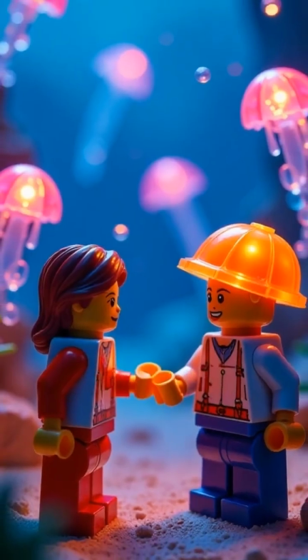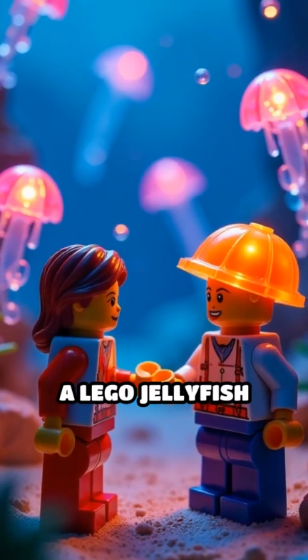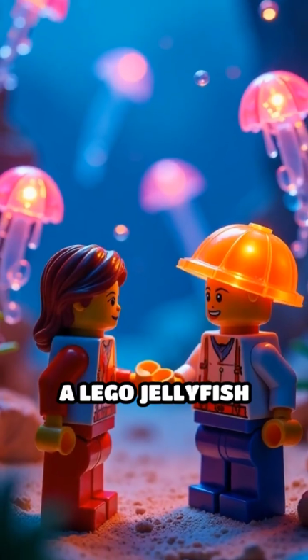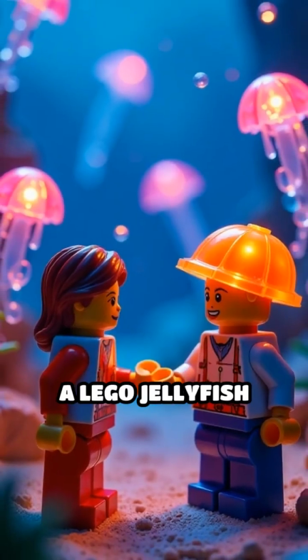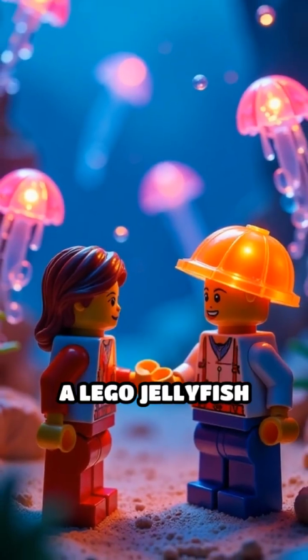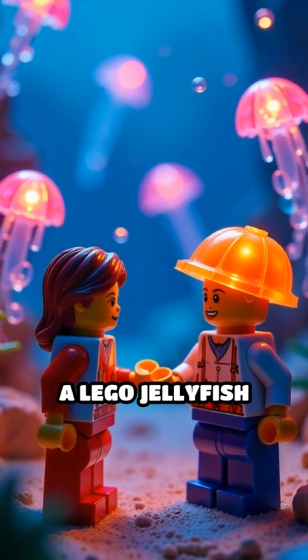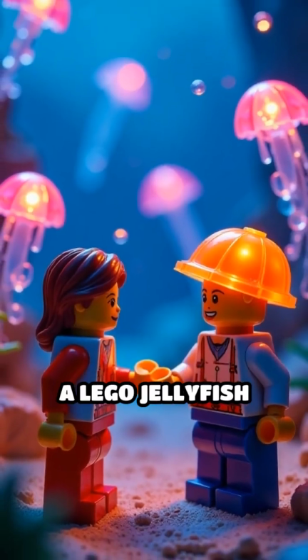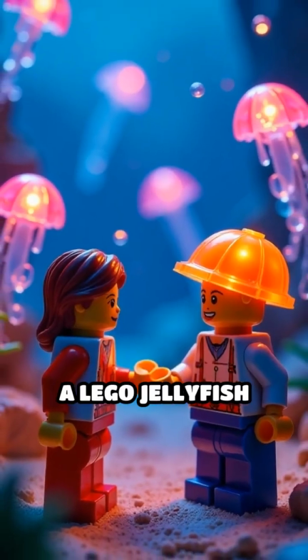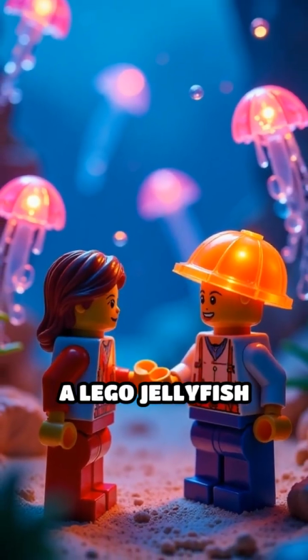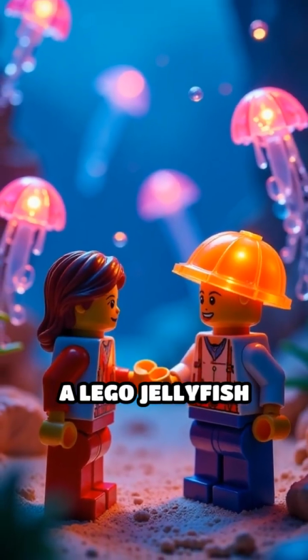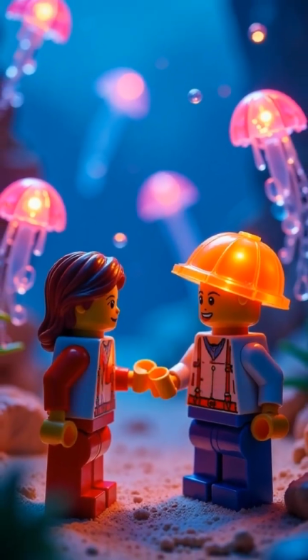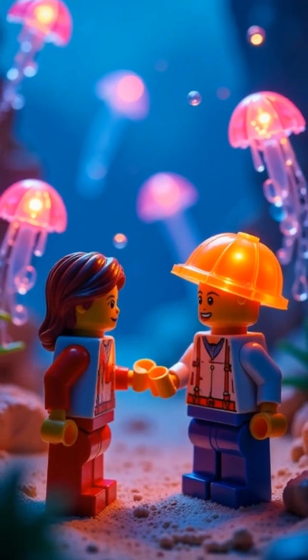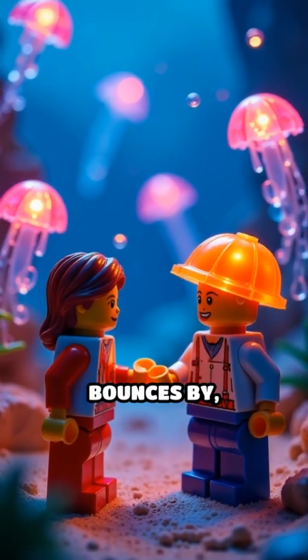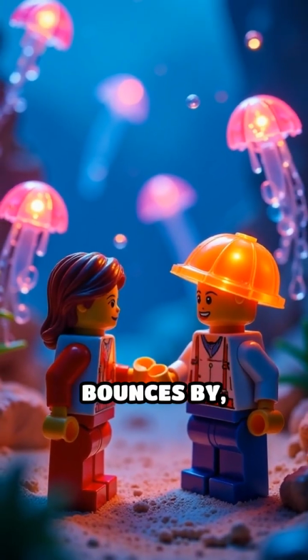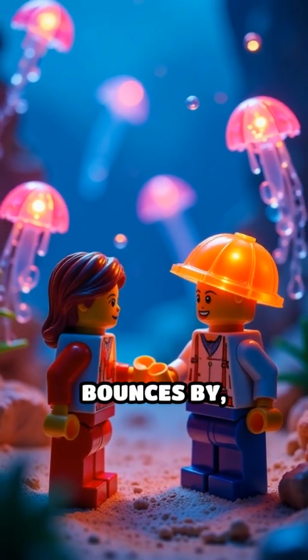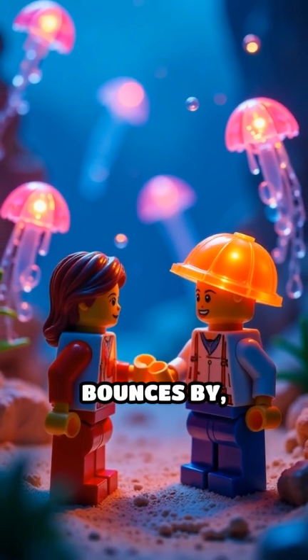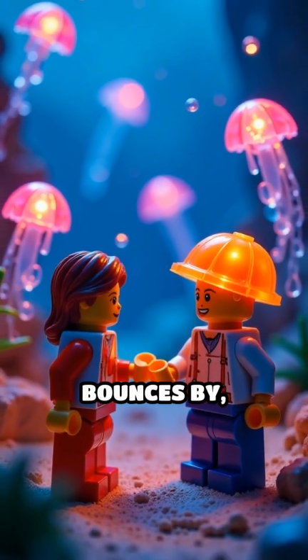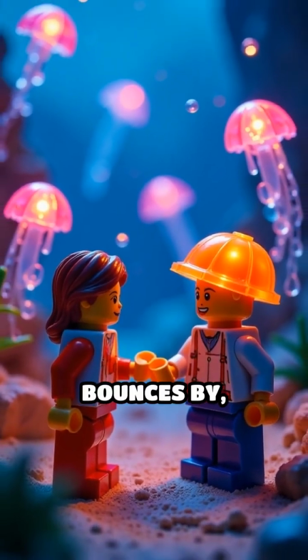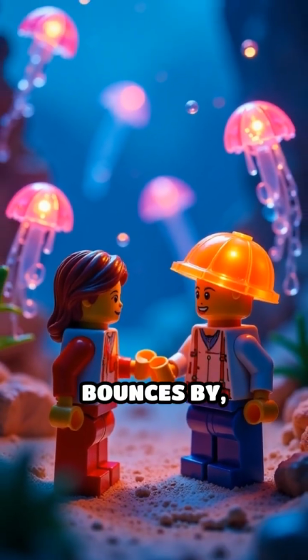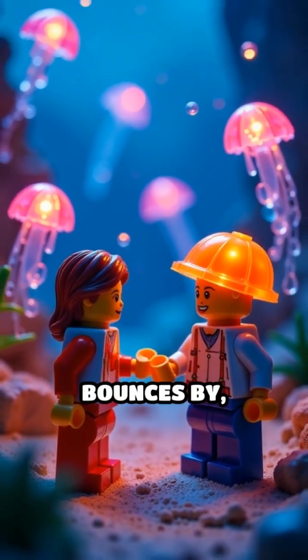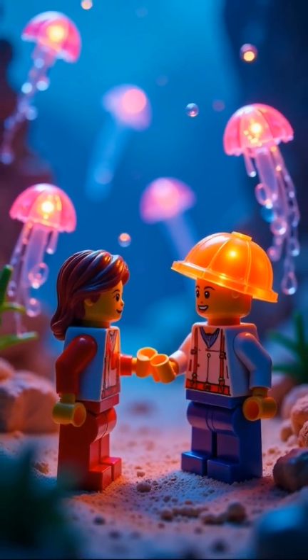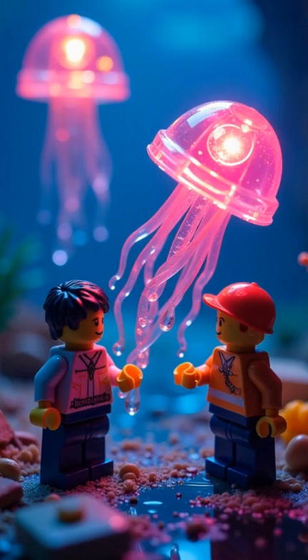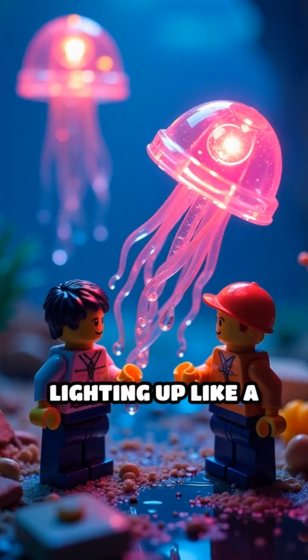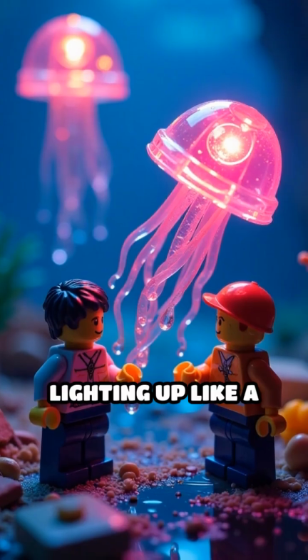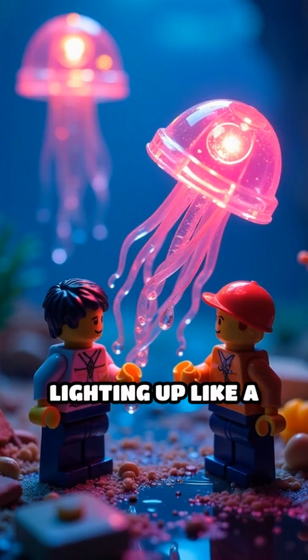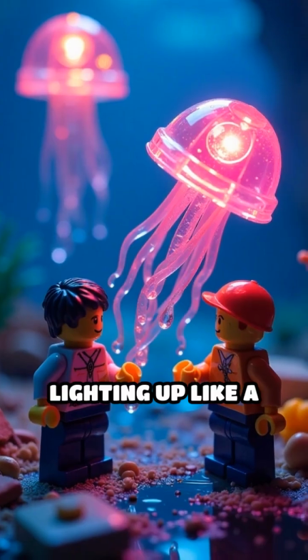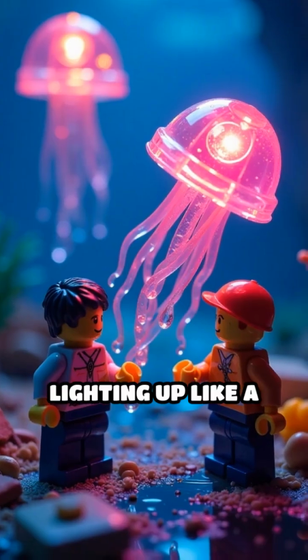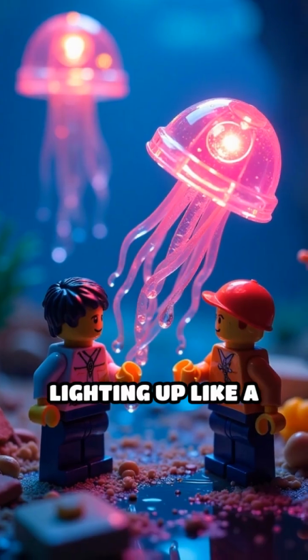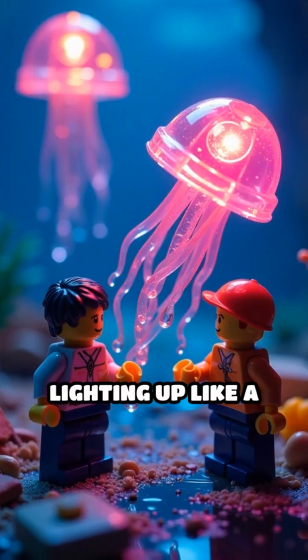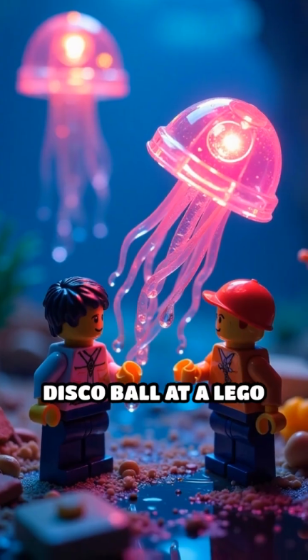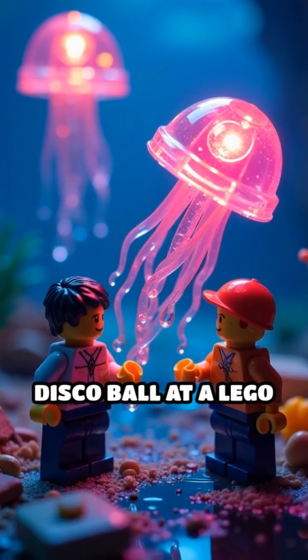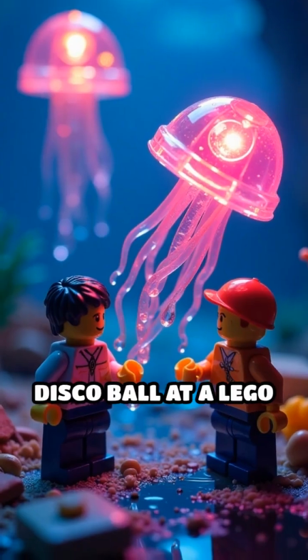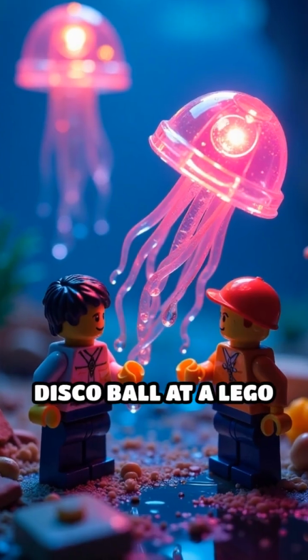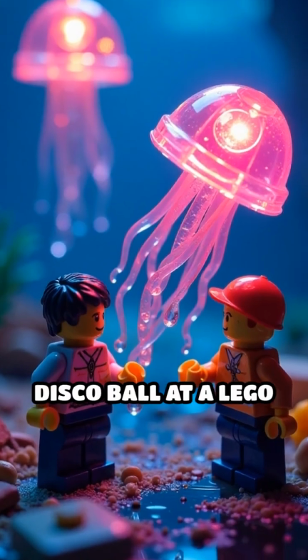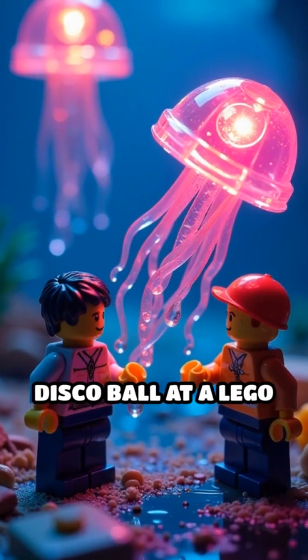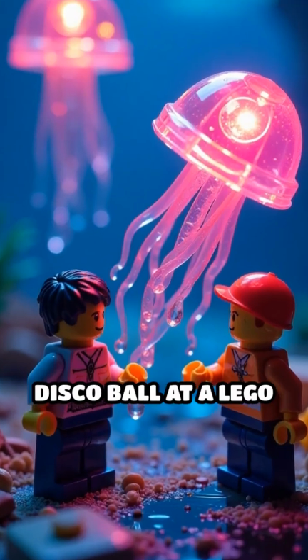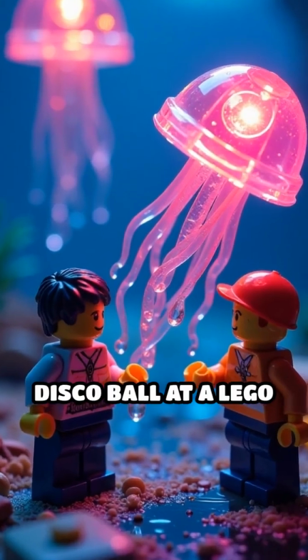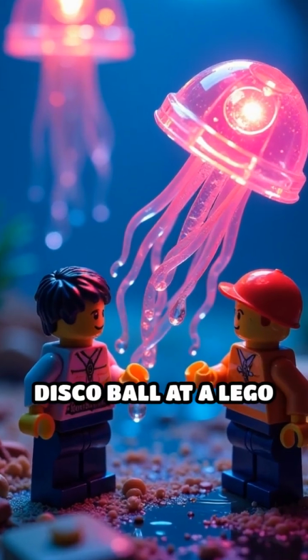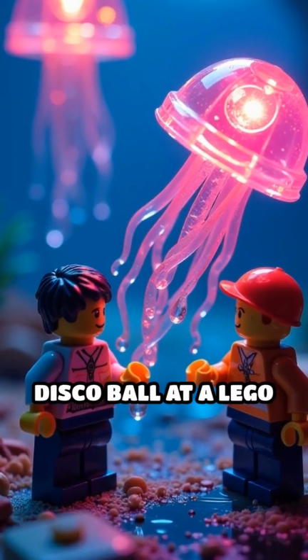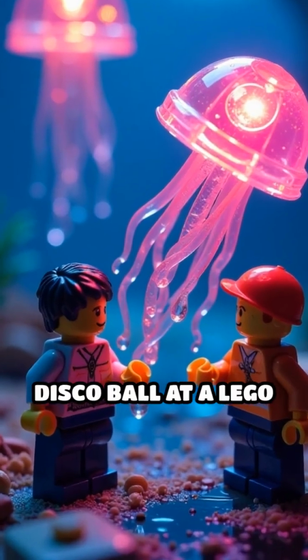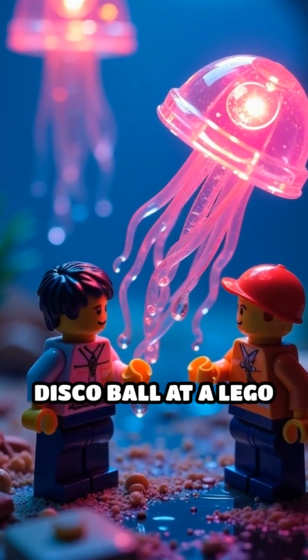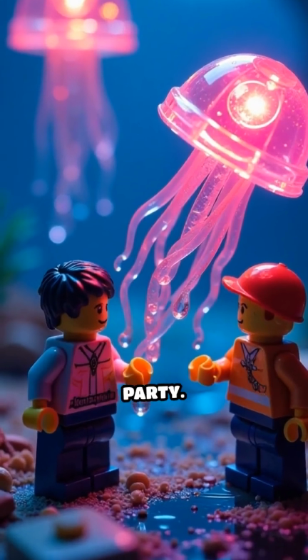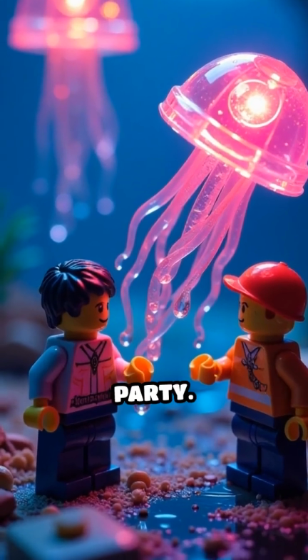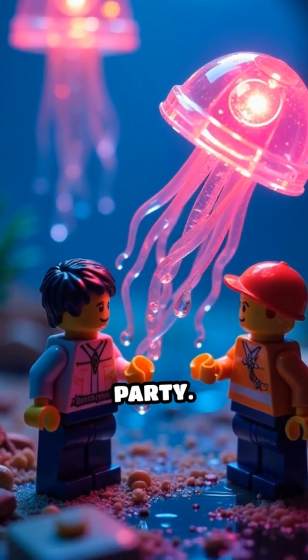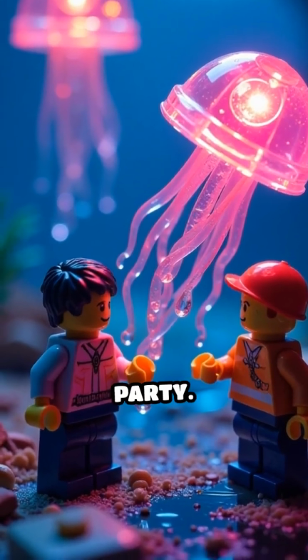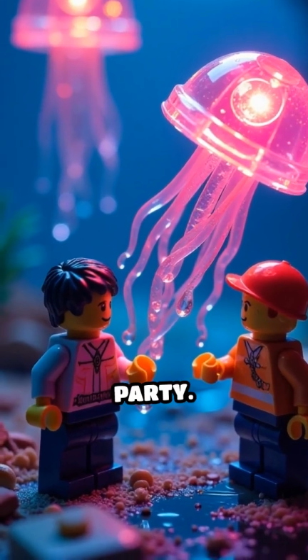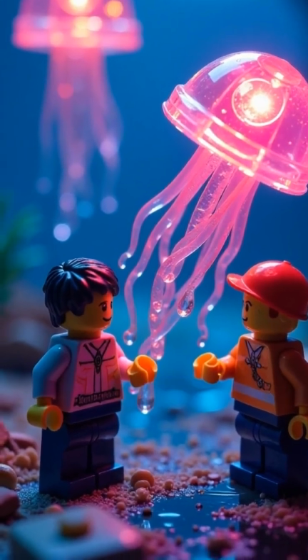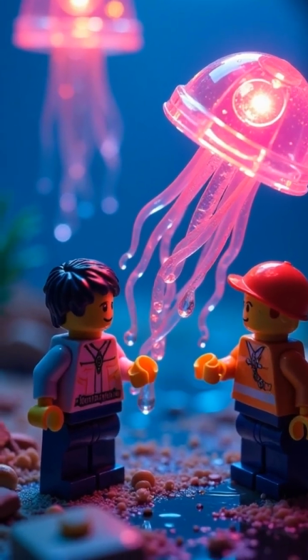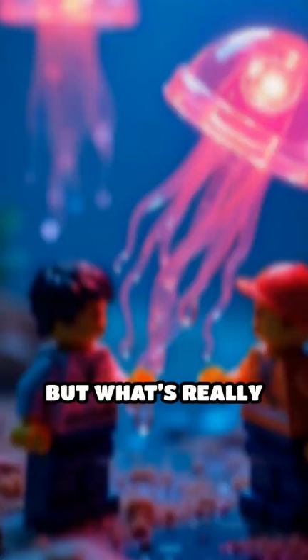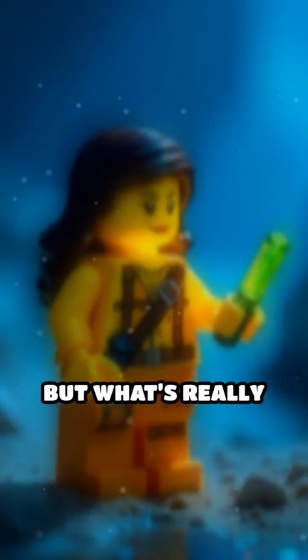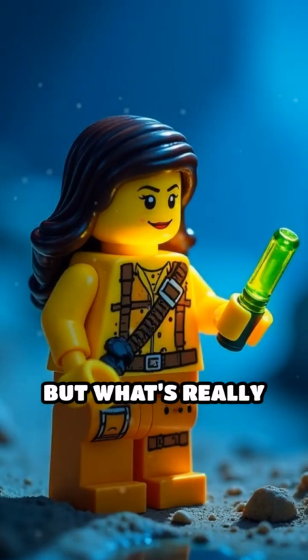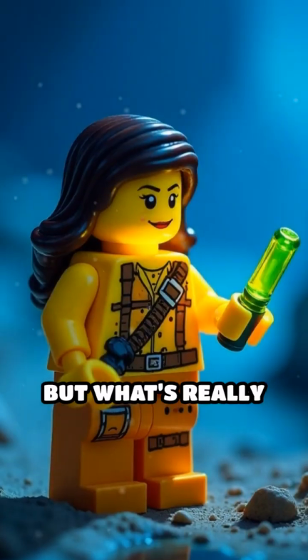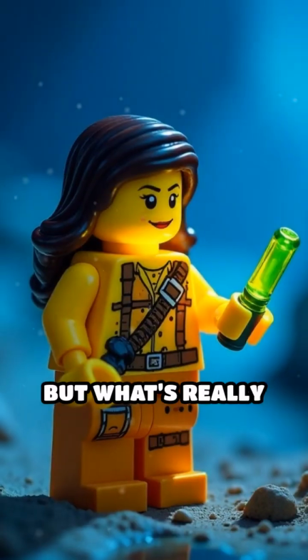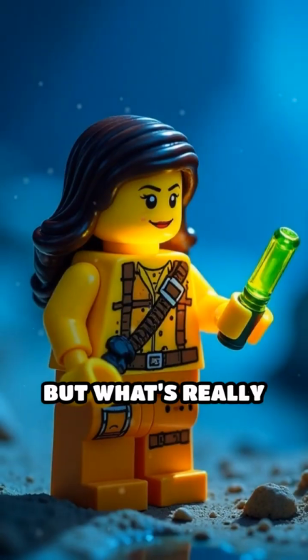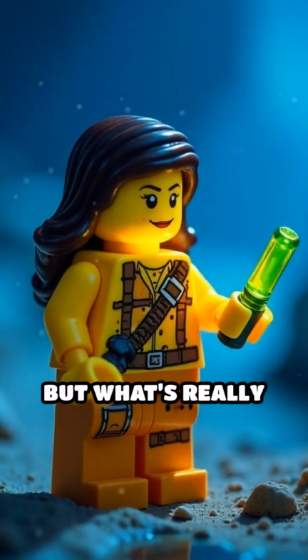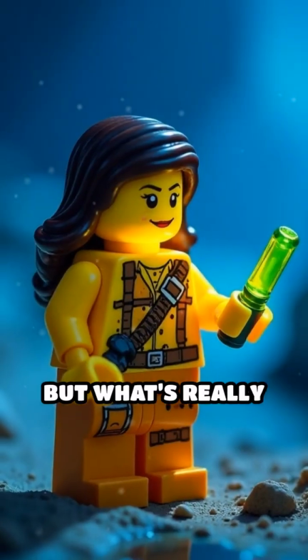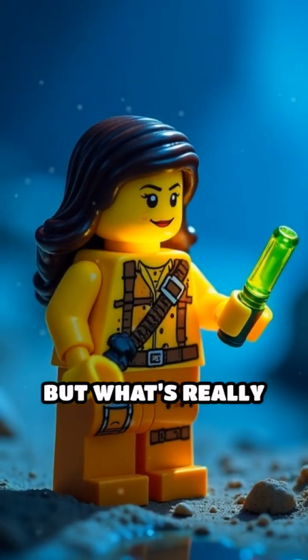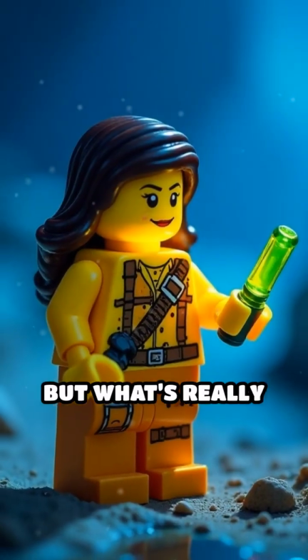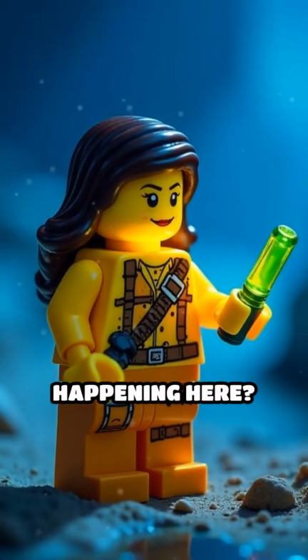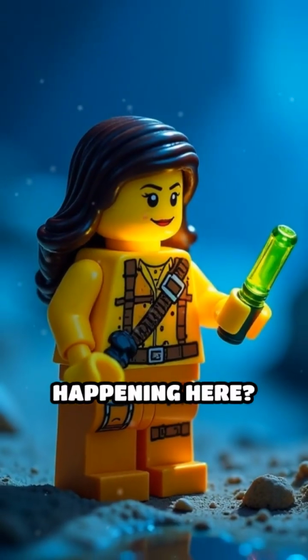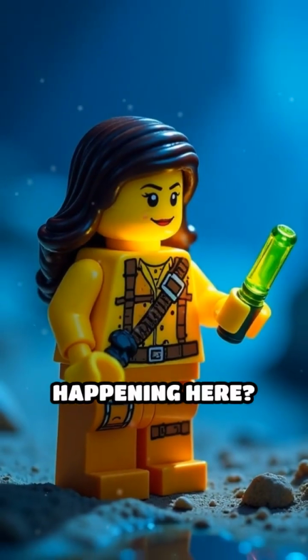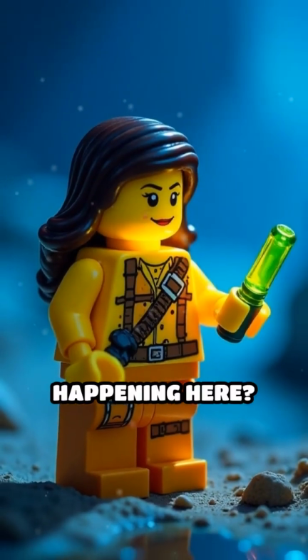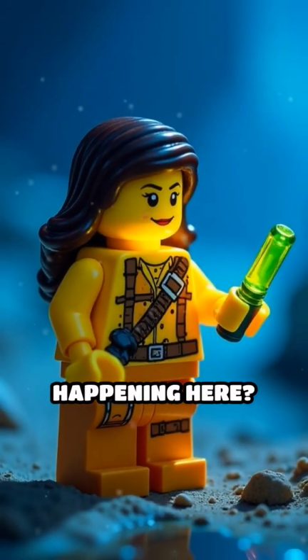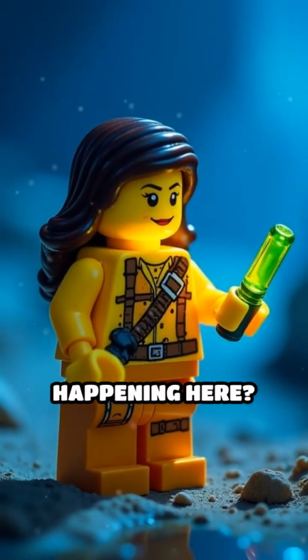Scene 2. A Lego jellyfish bounces by, lighting up like a disco ball at a Lego party. But what's really happening here?